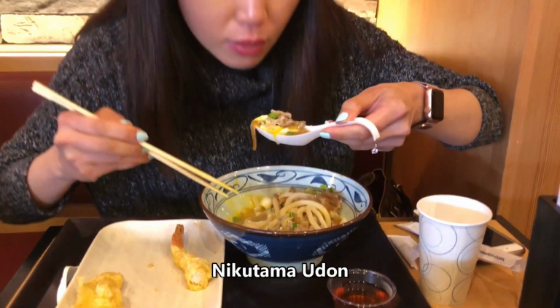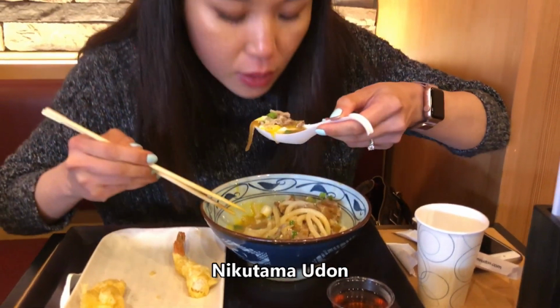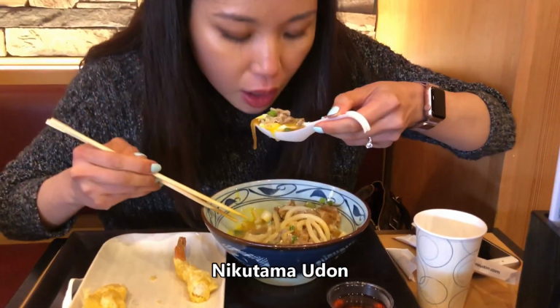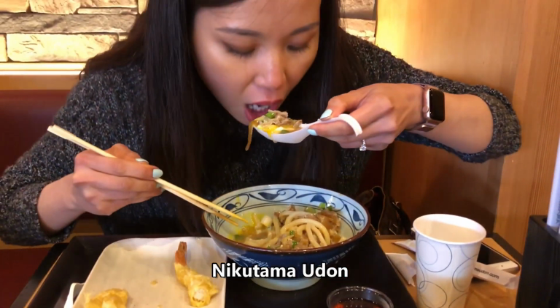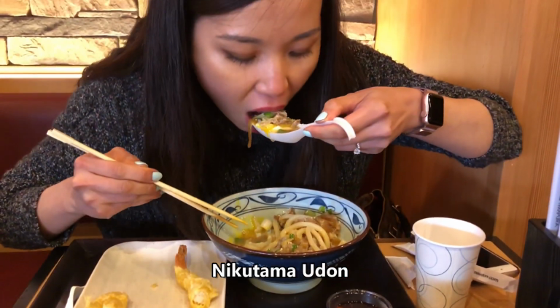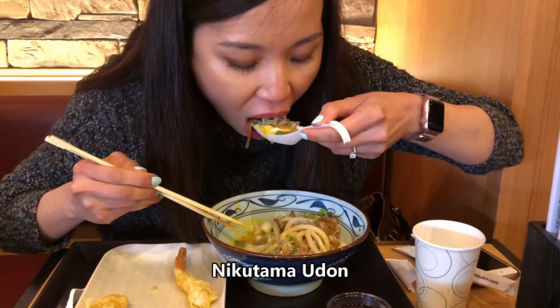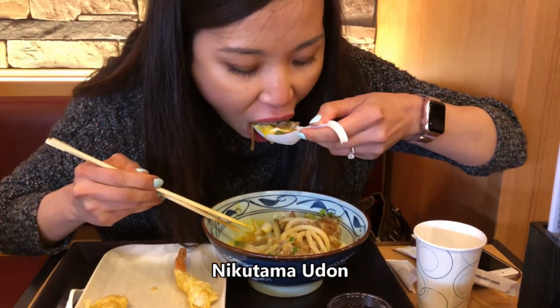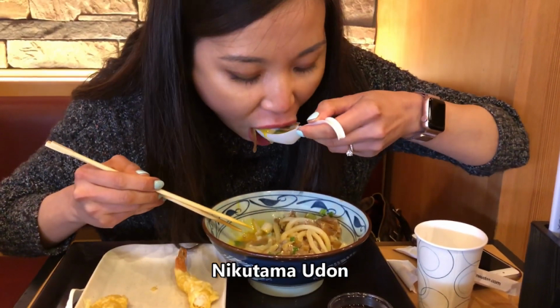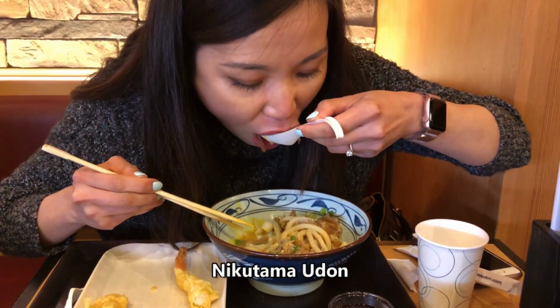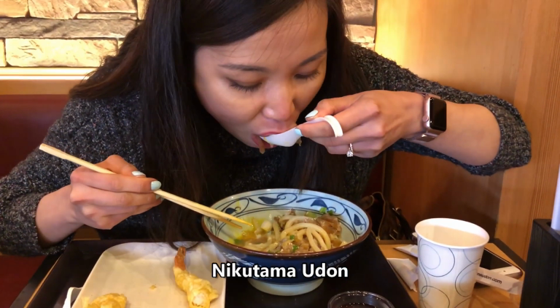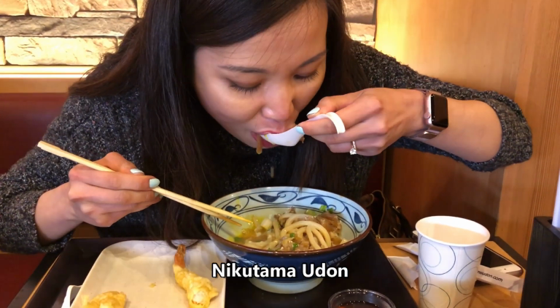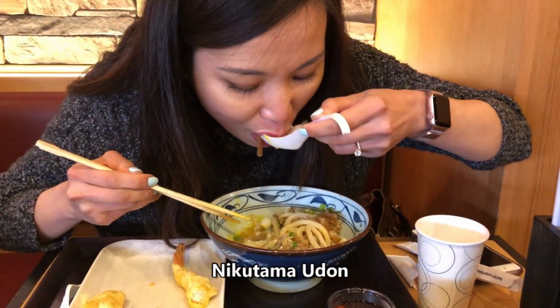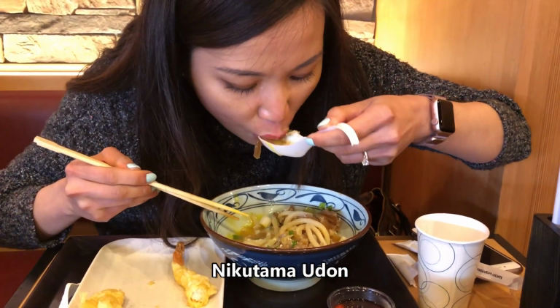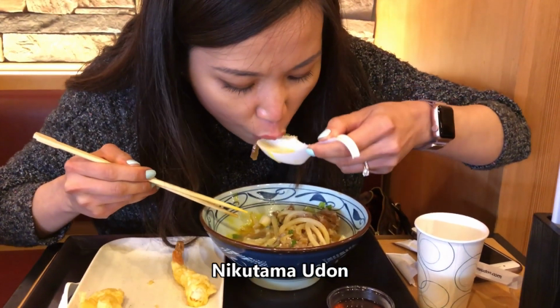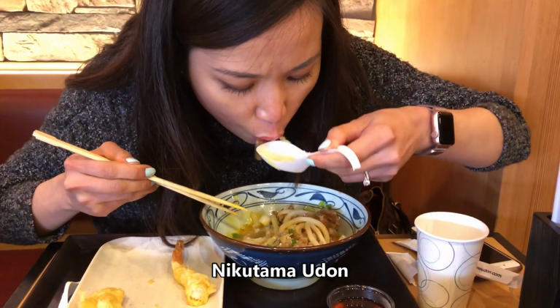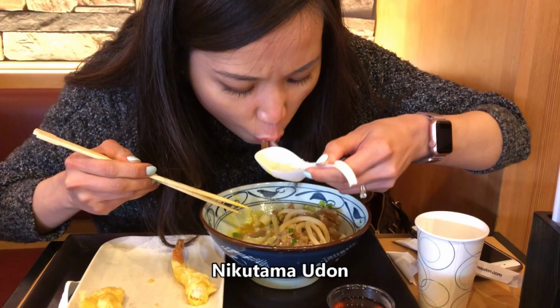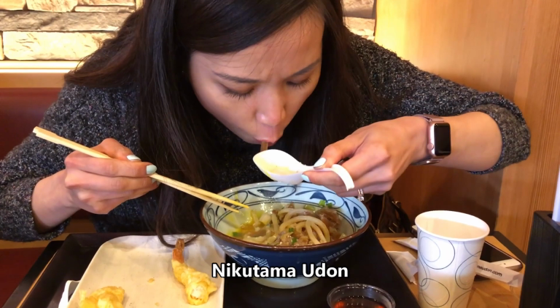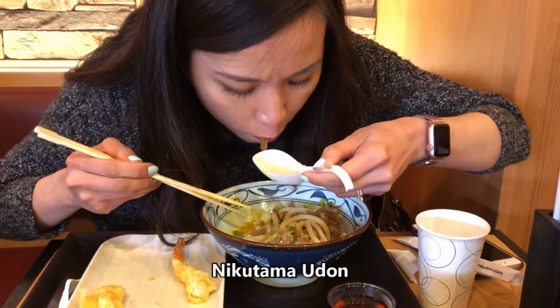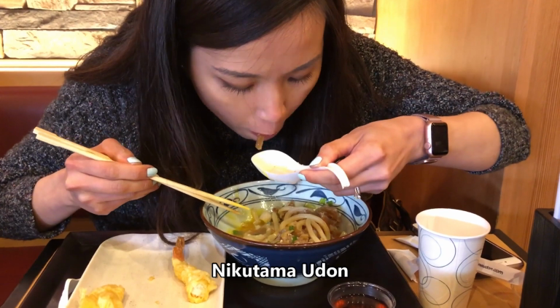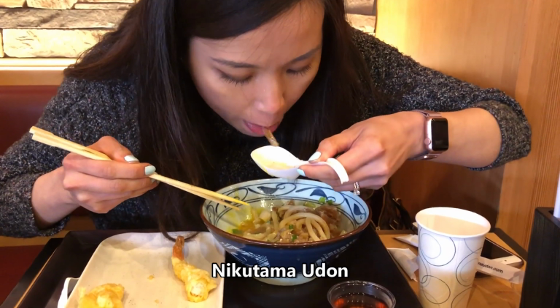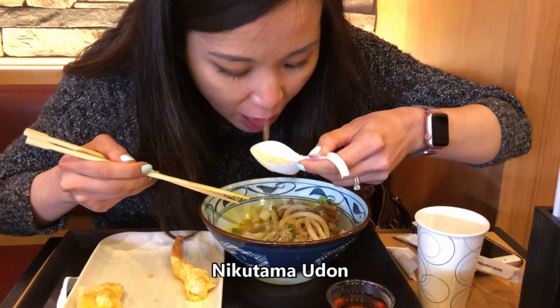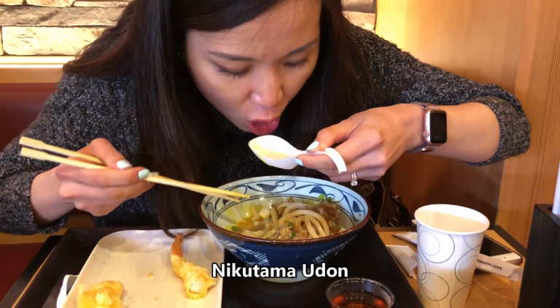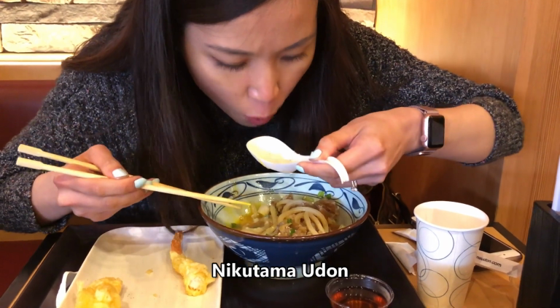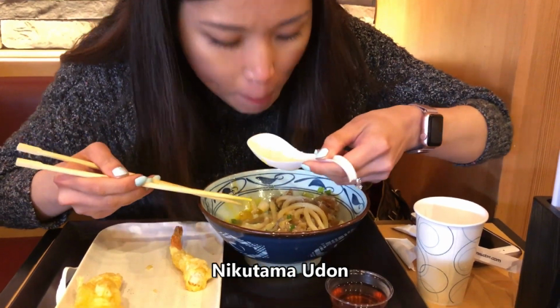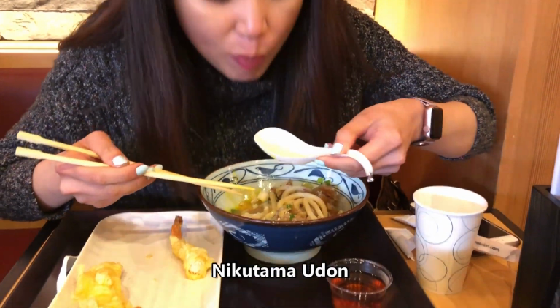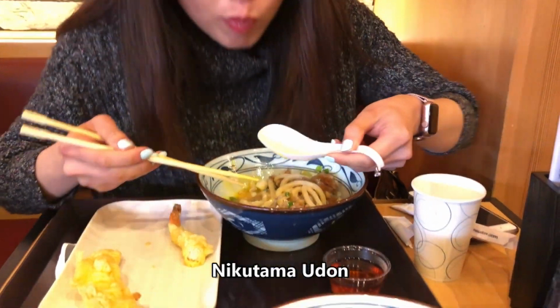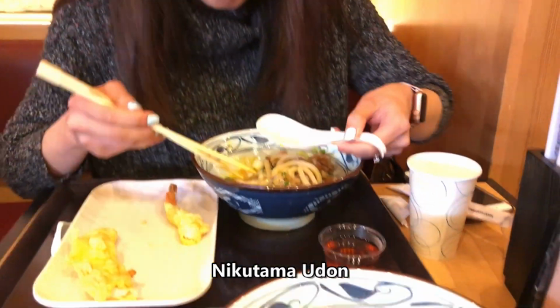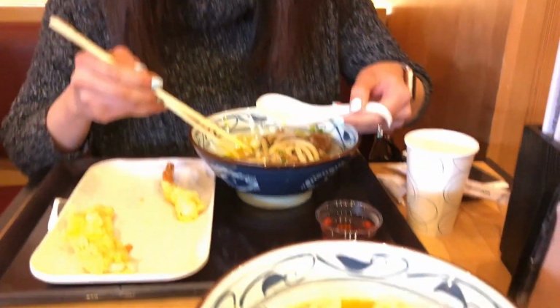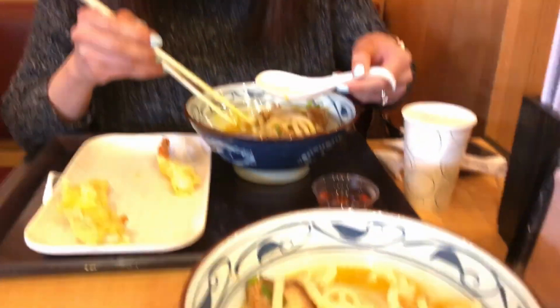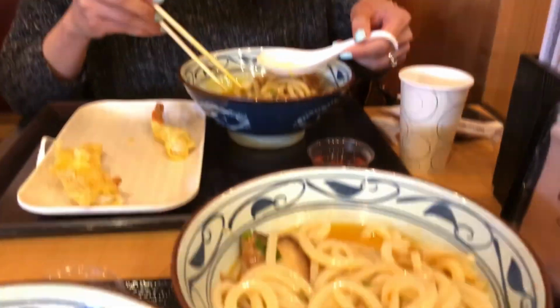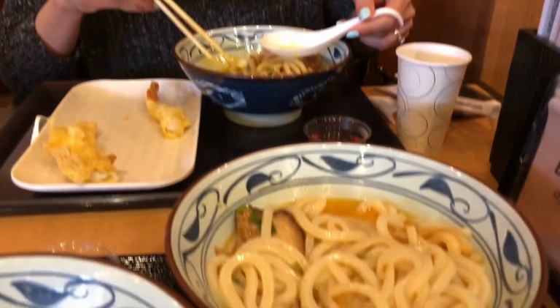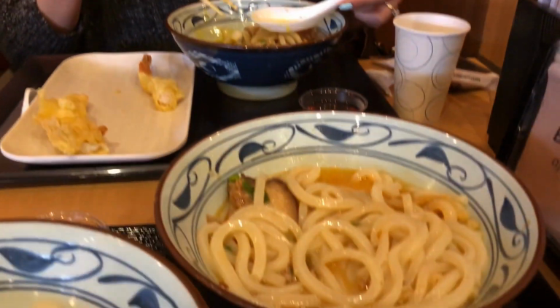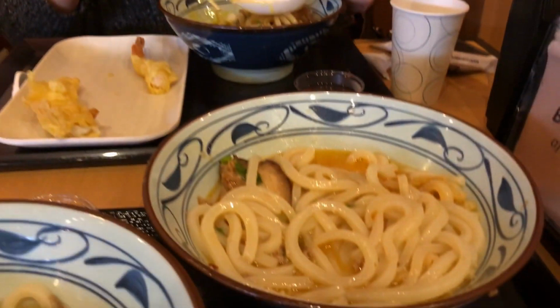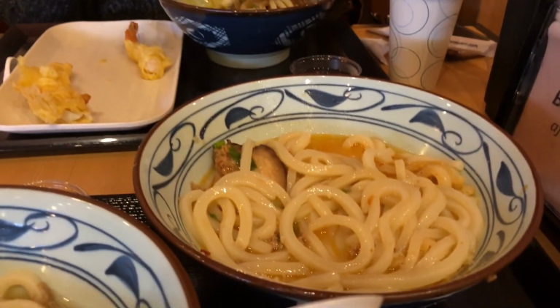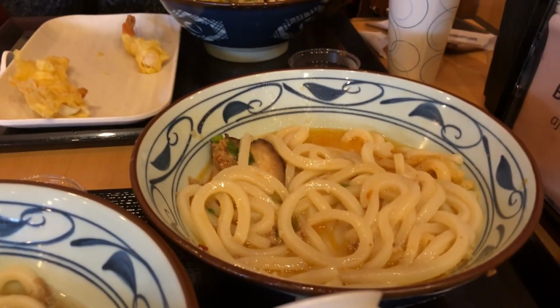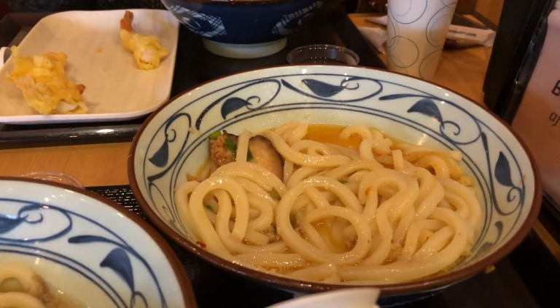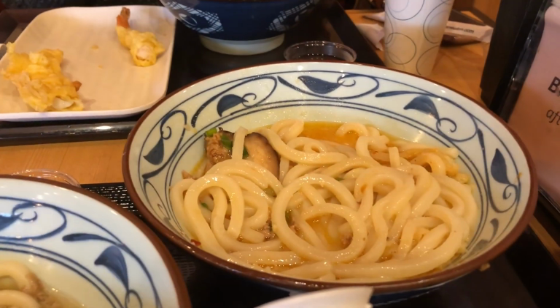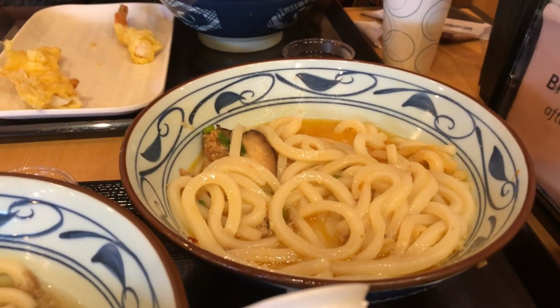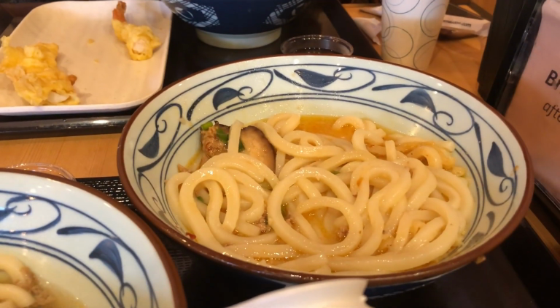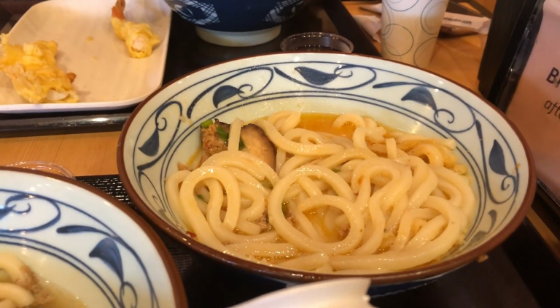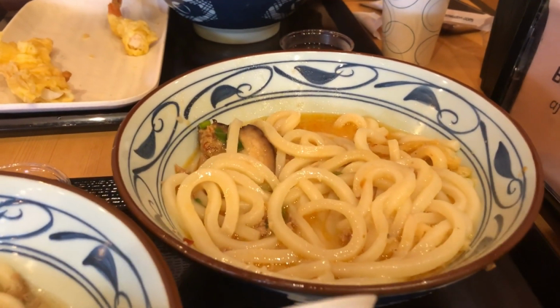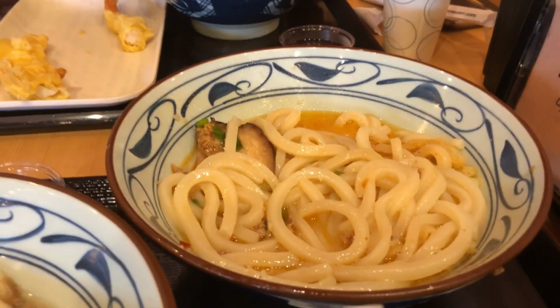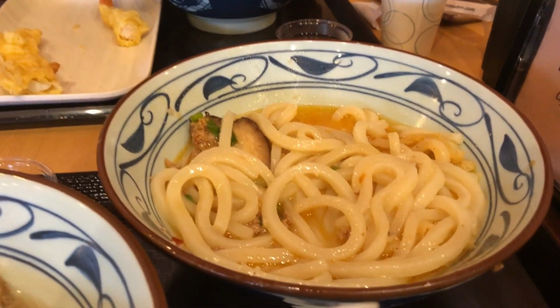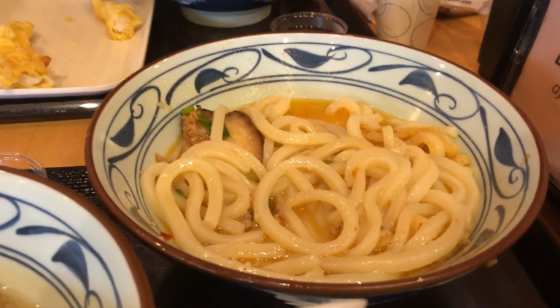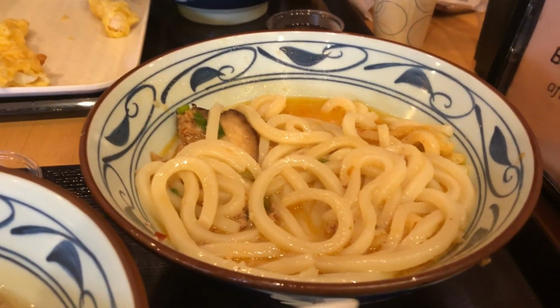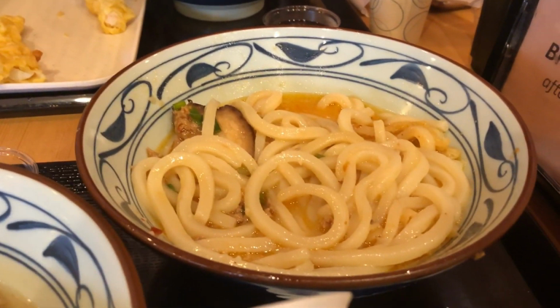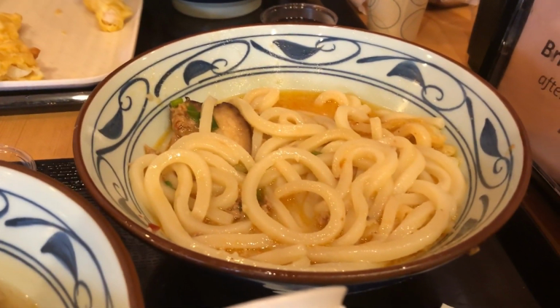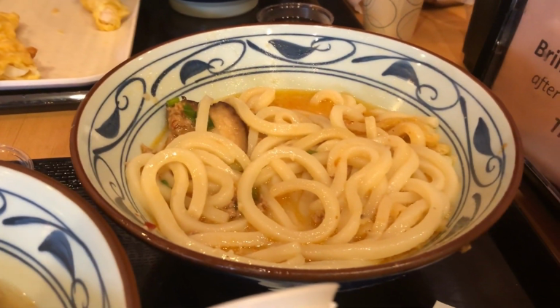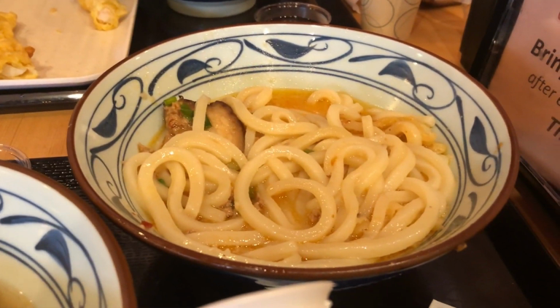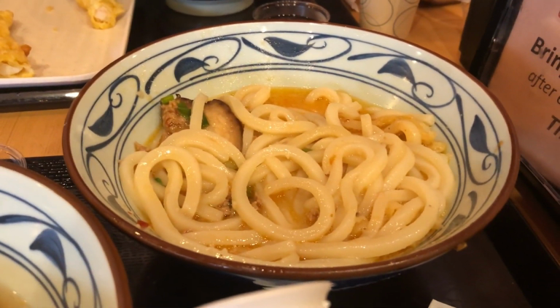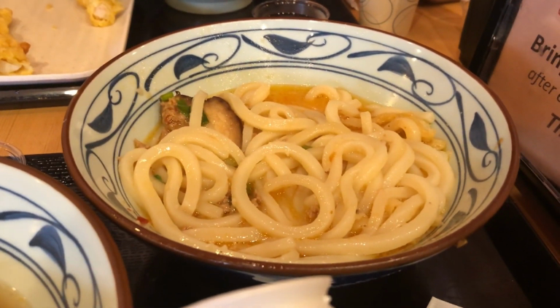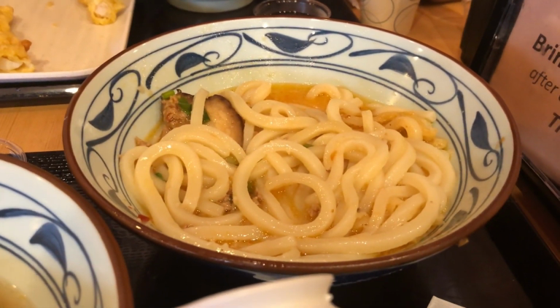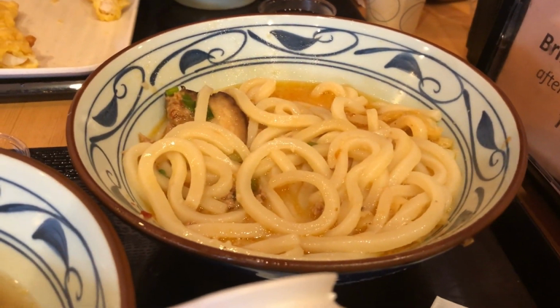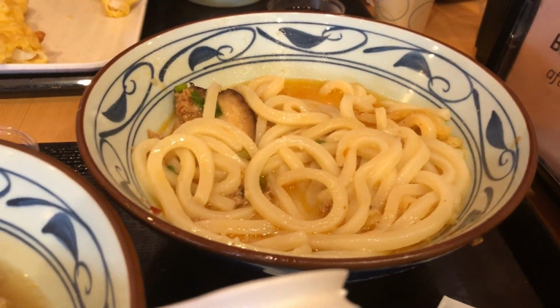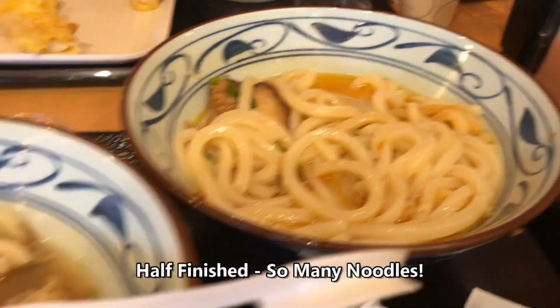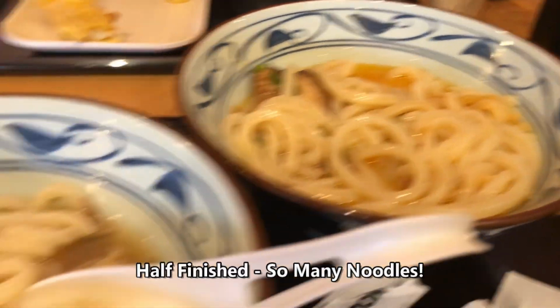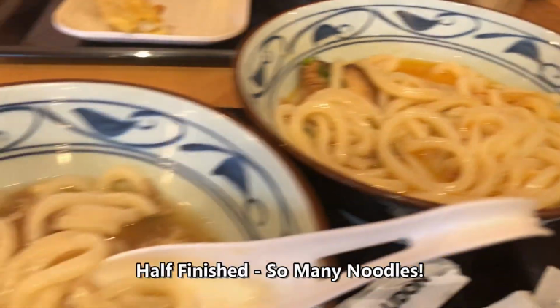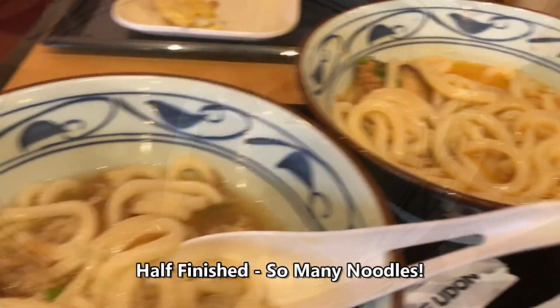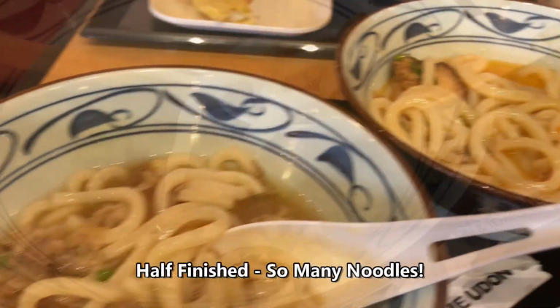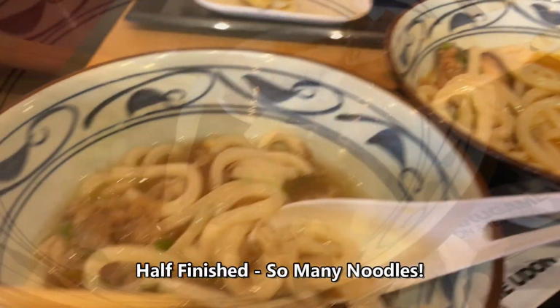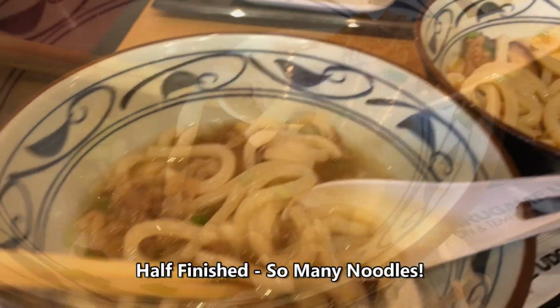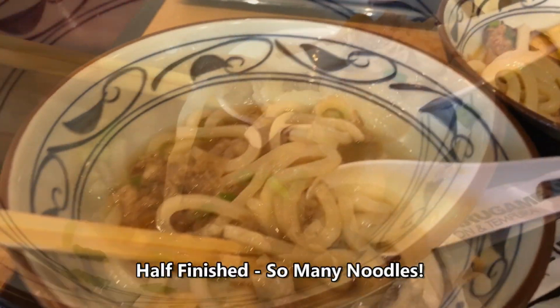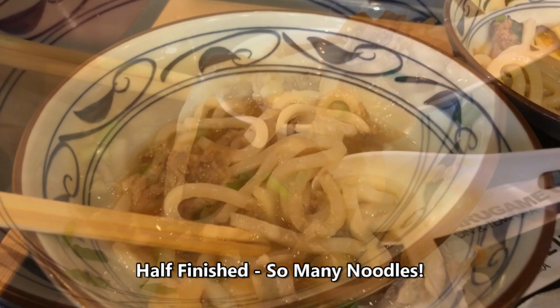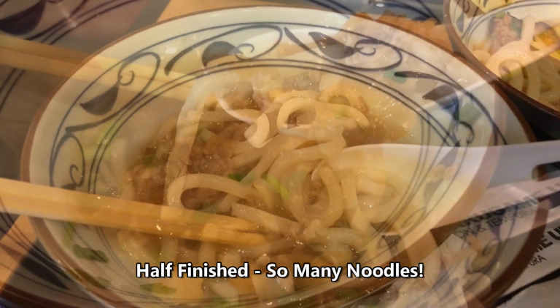The Nikotama udon was very similar to the beef one that I had, except the broth was a little bit more concentrated and there was a soft boiled egg in it as well.